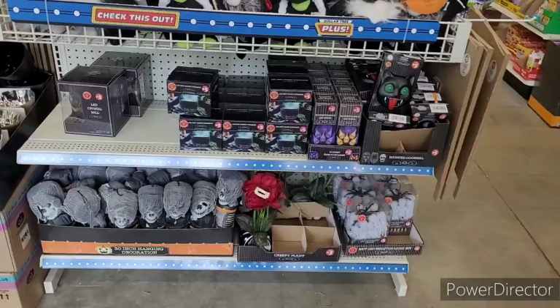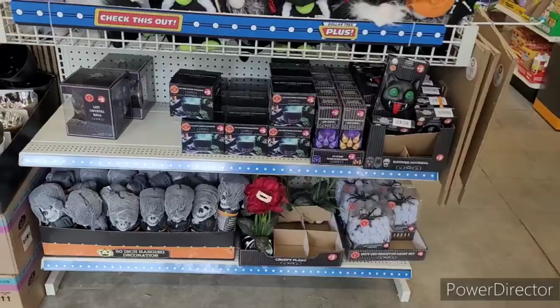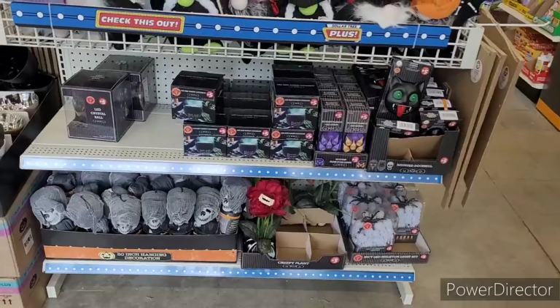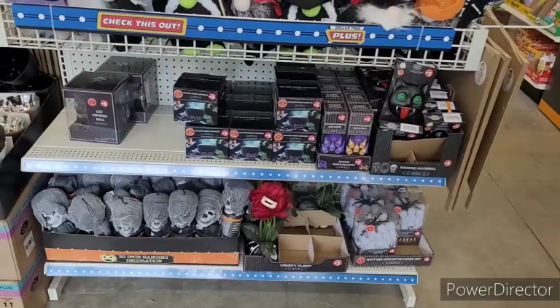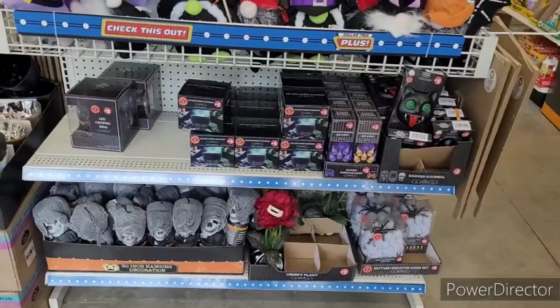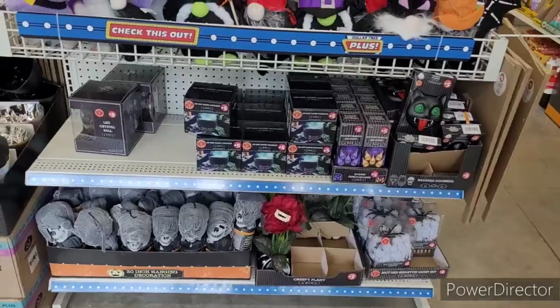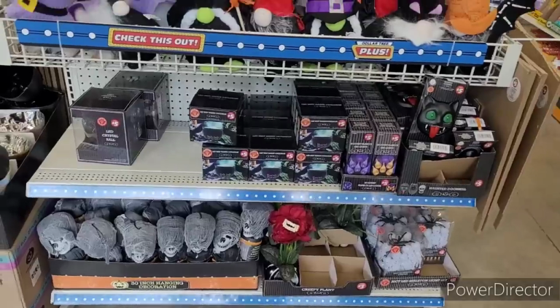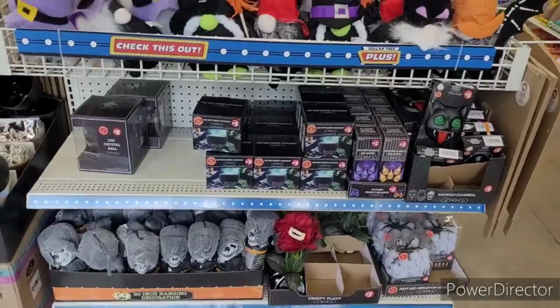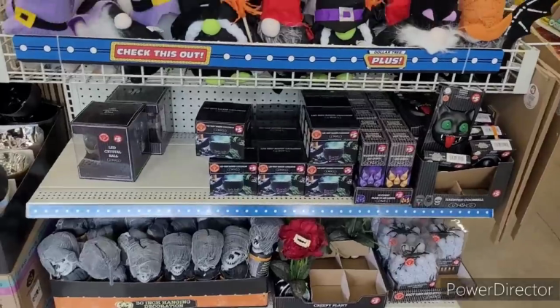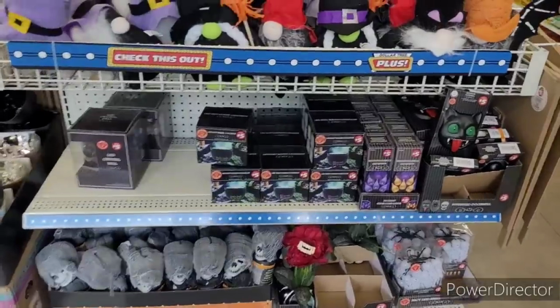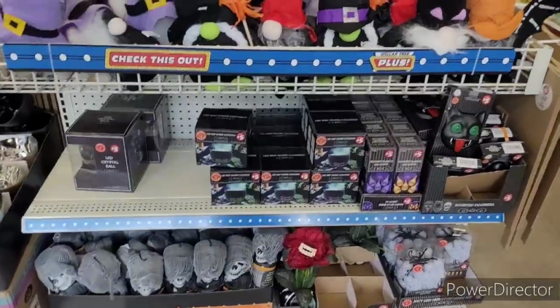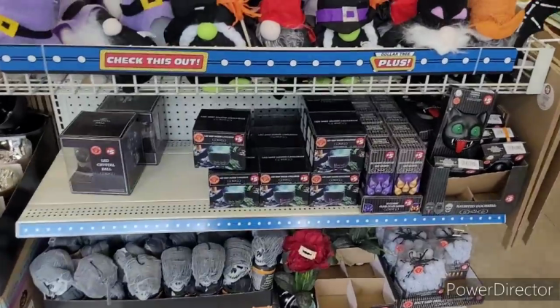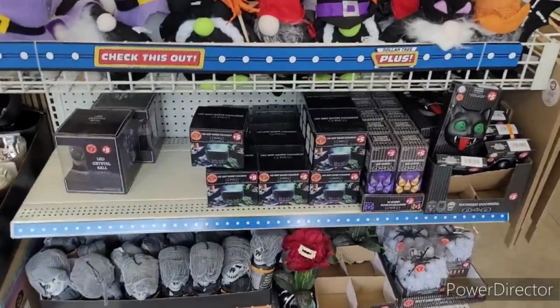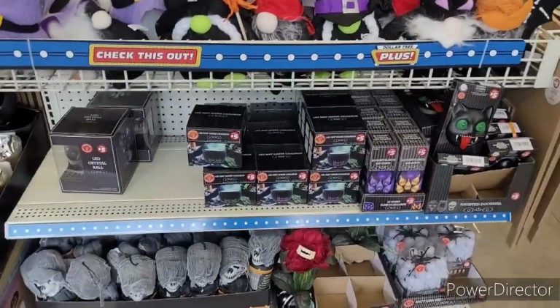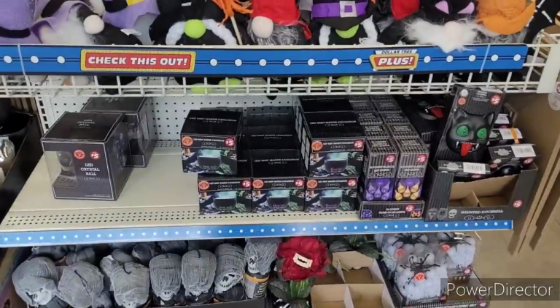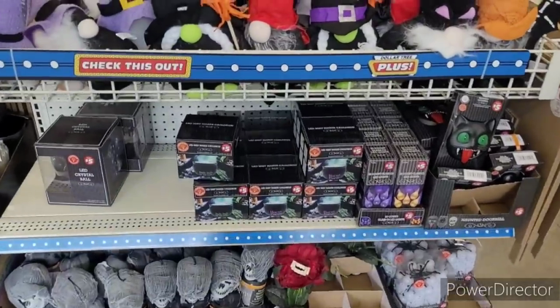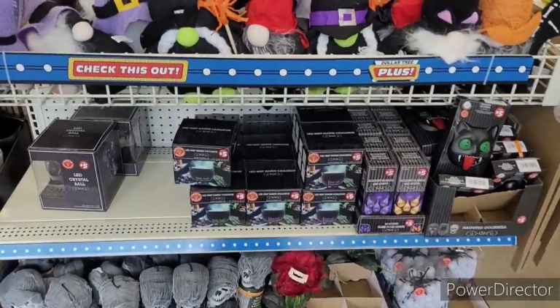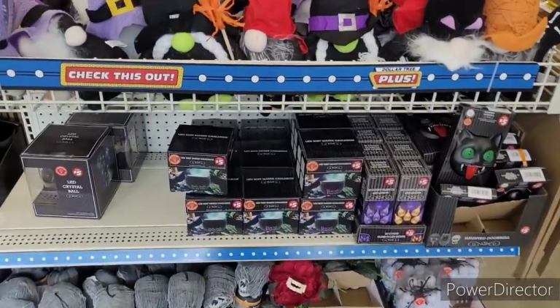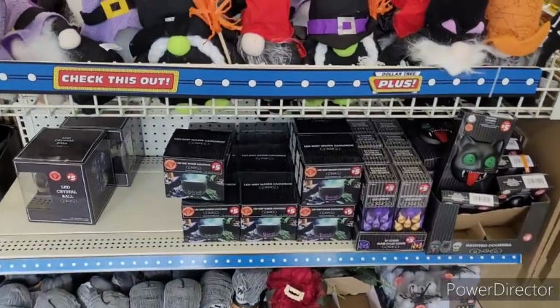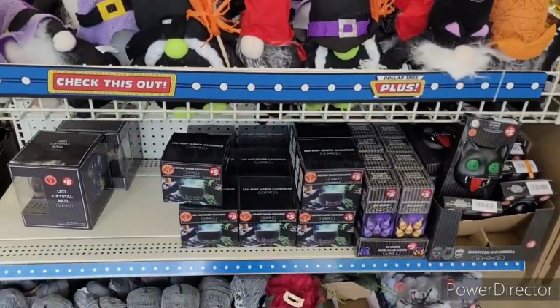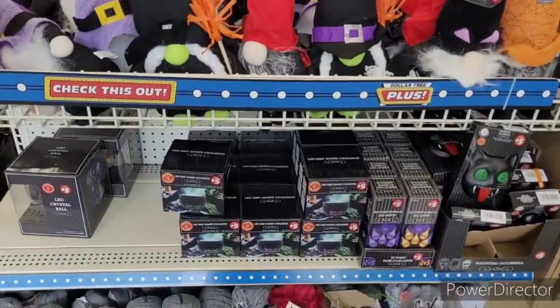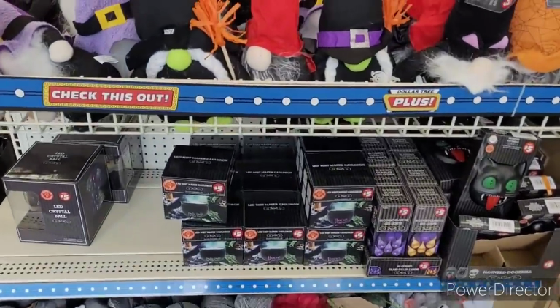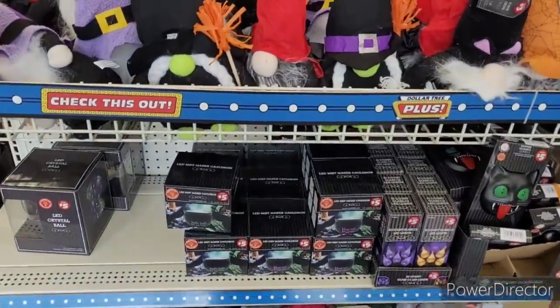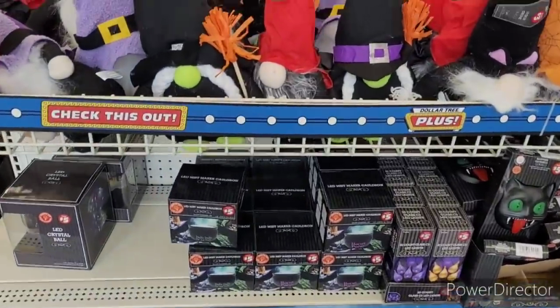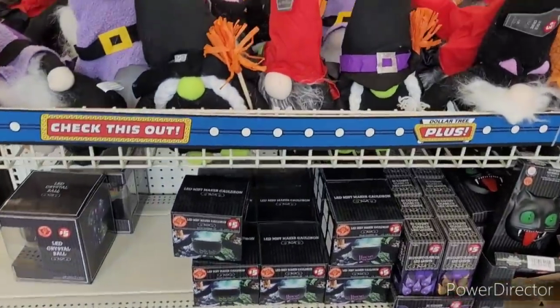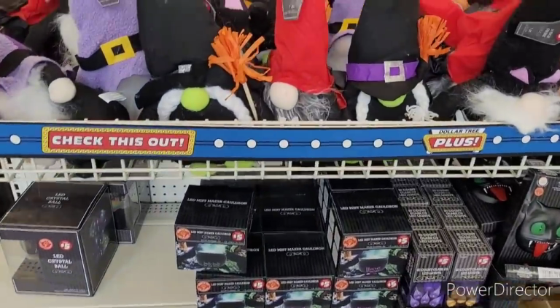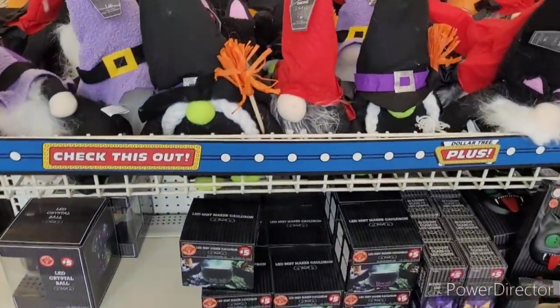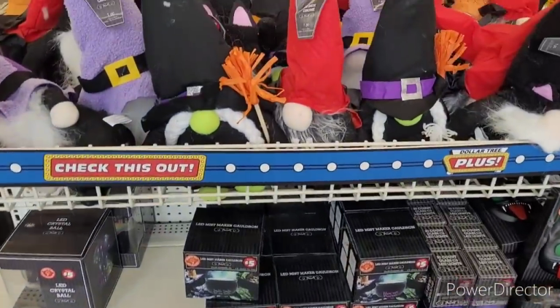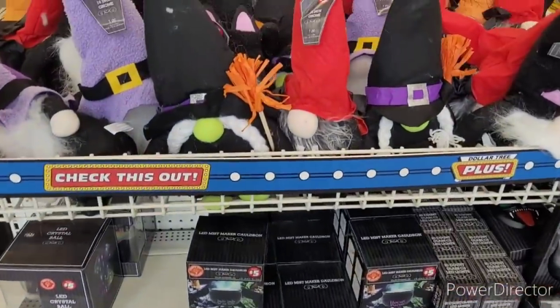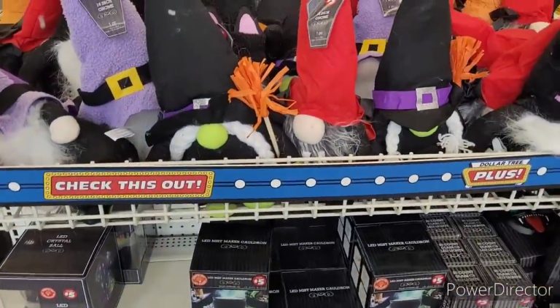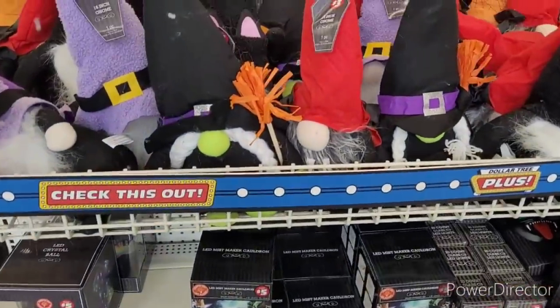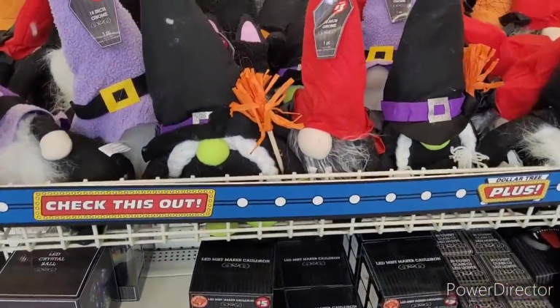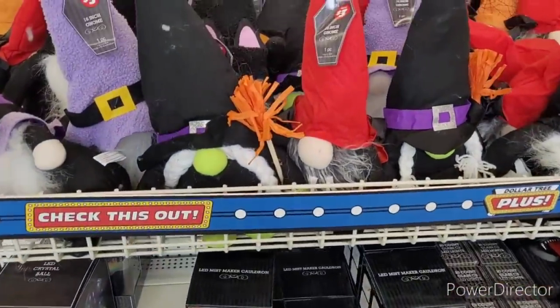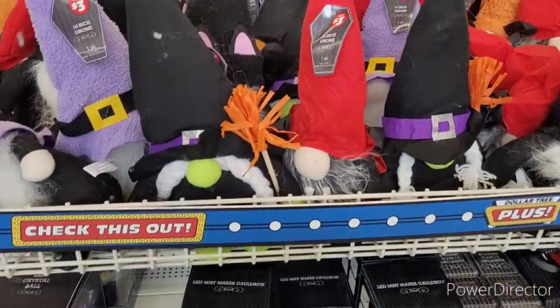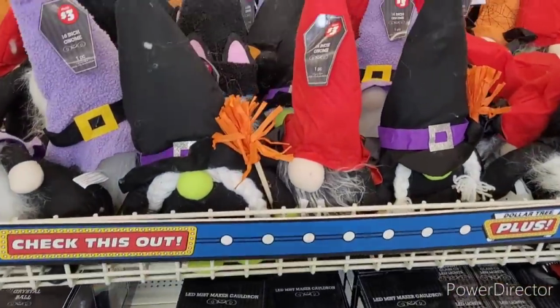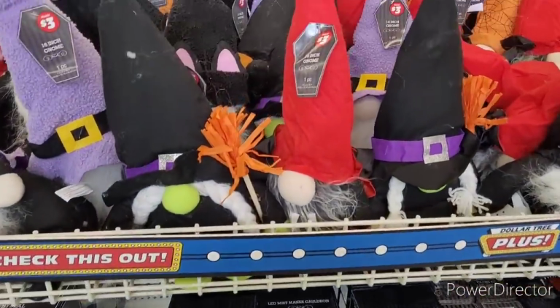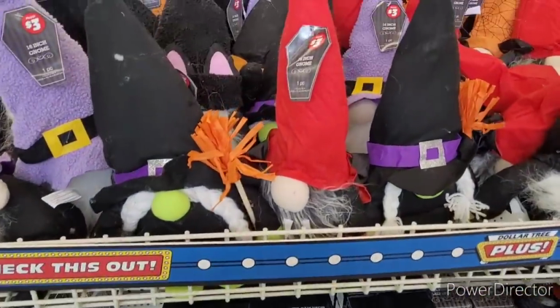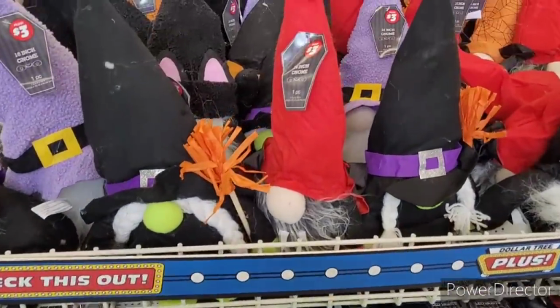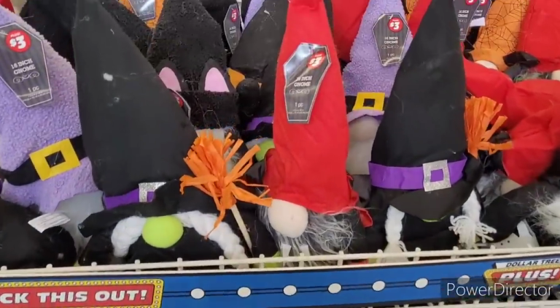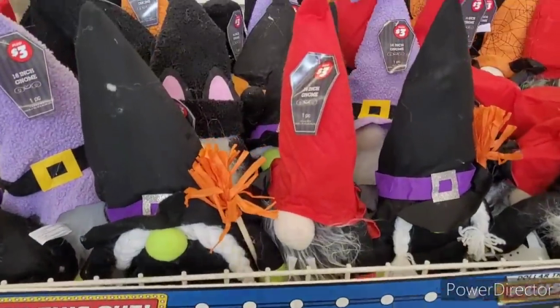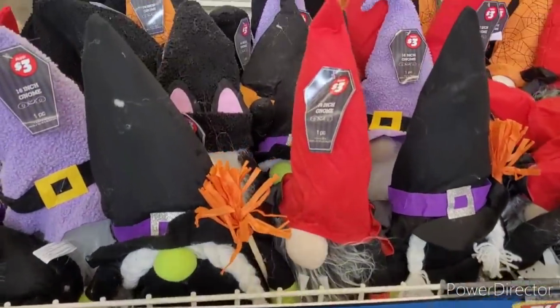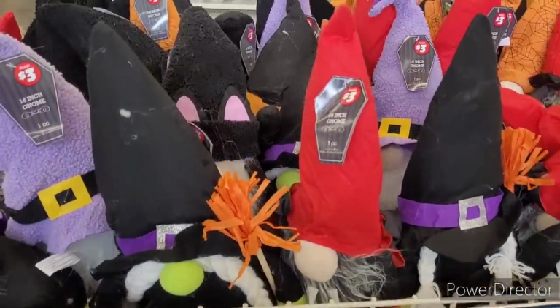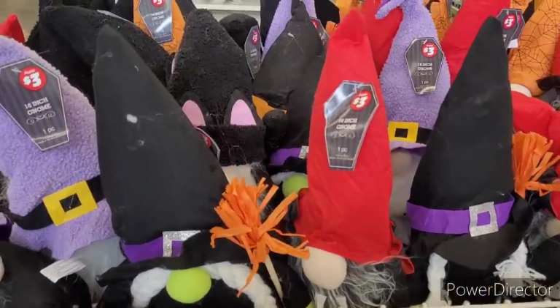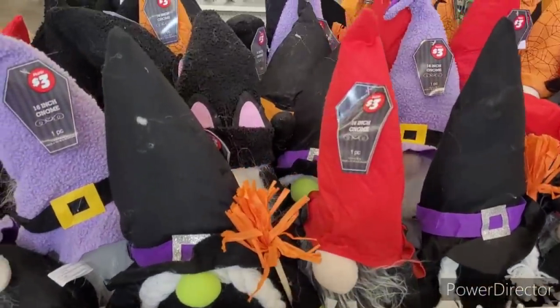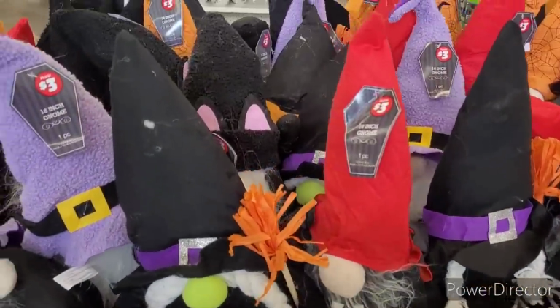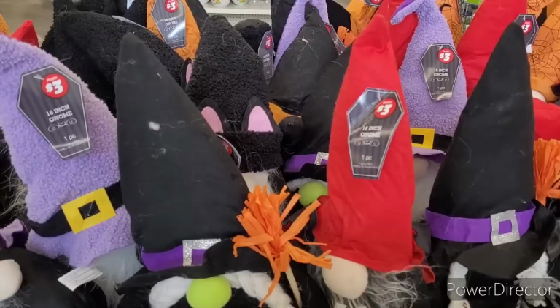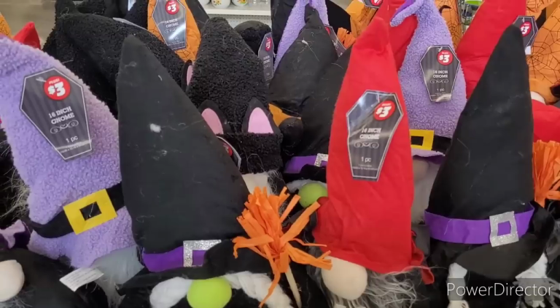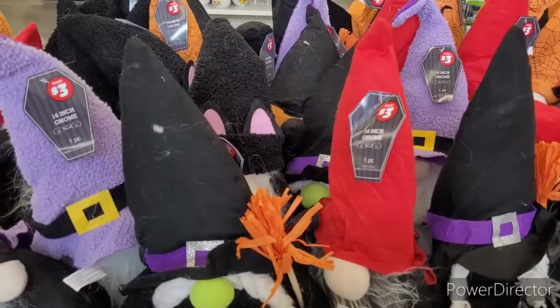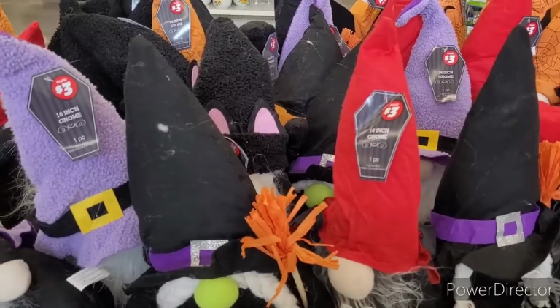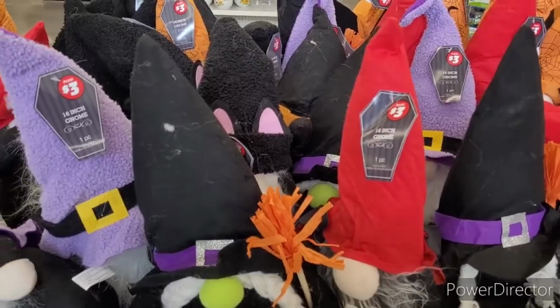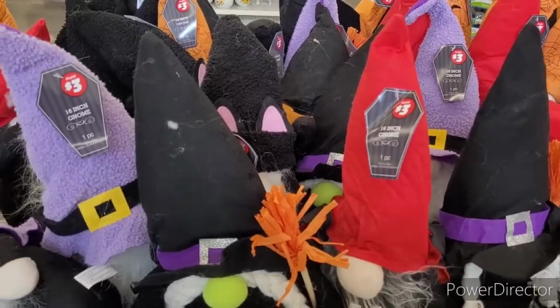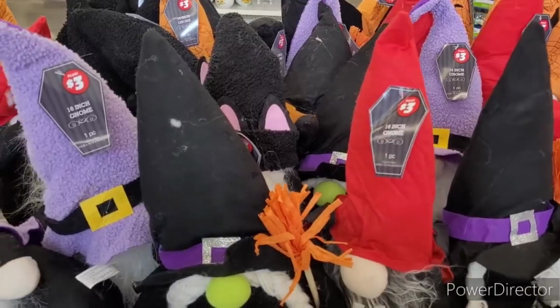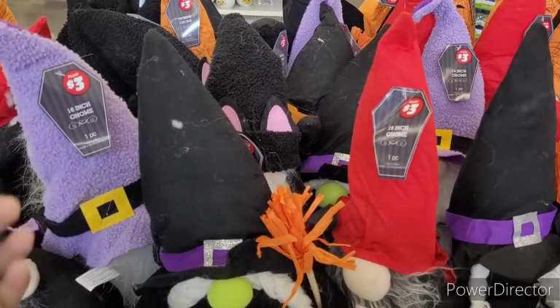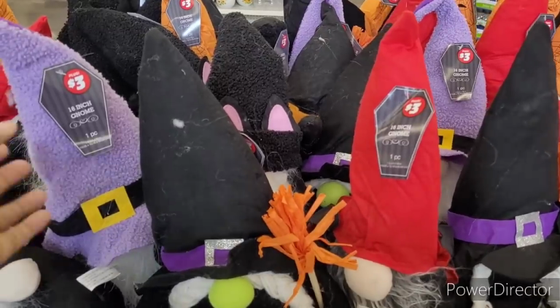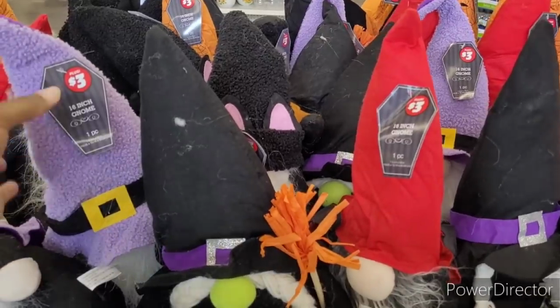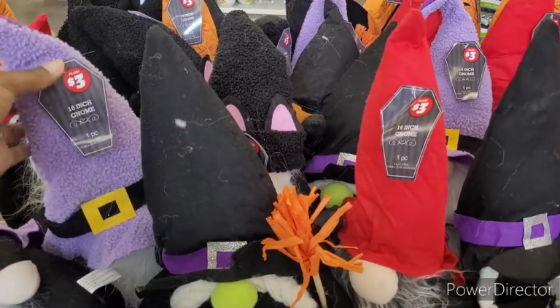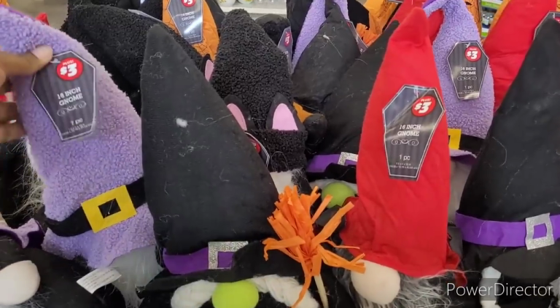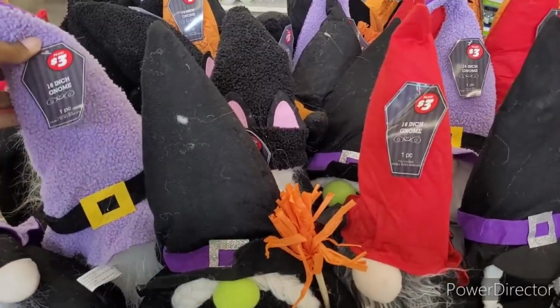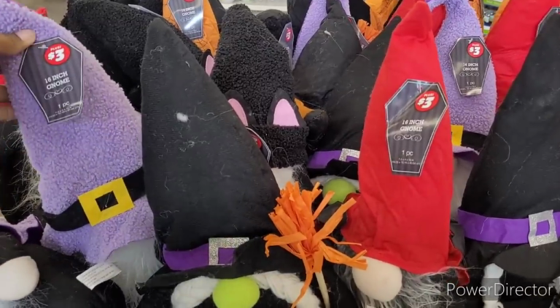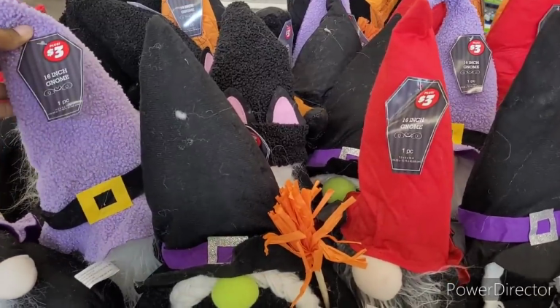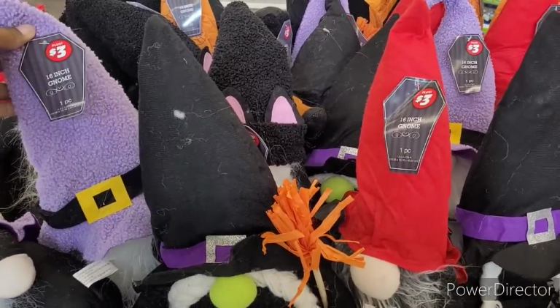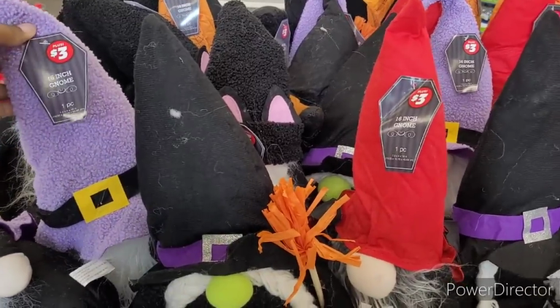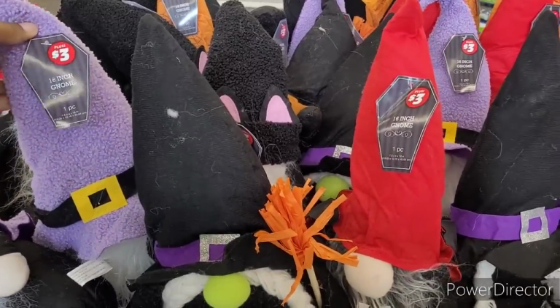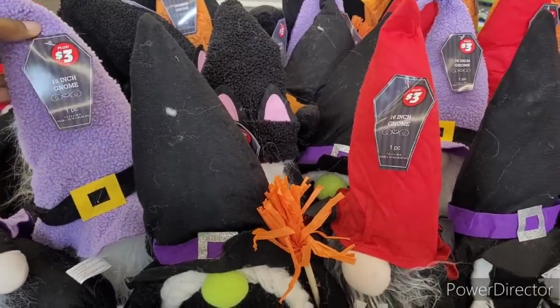Hi everyone, welcome back to my channel. So we are in Dollar Tree and up here I guess this is the Weekly WoW.